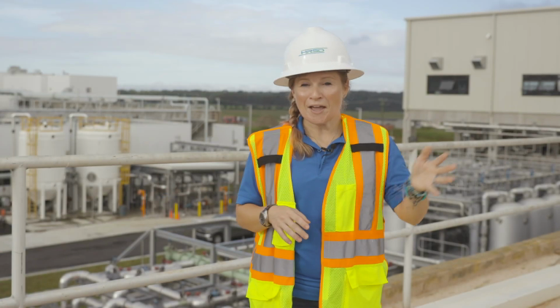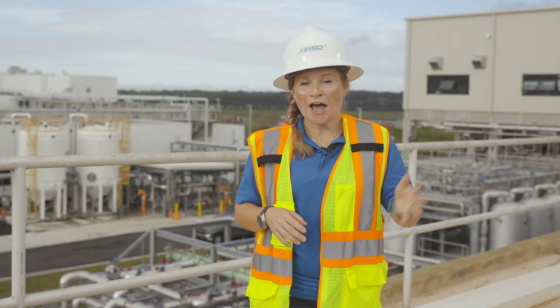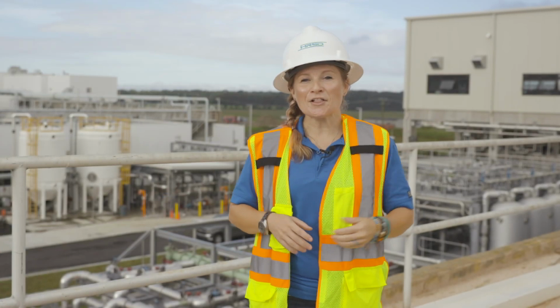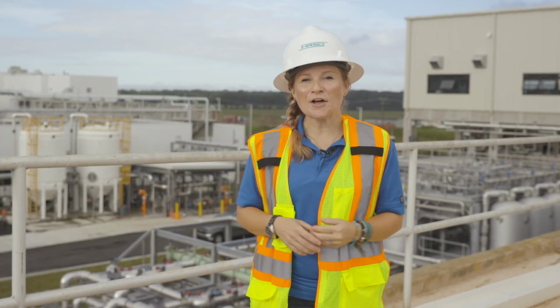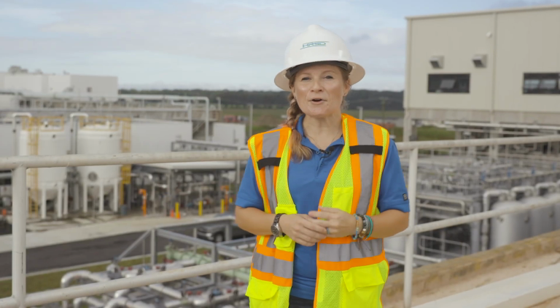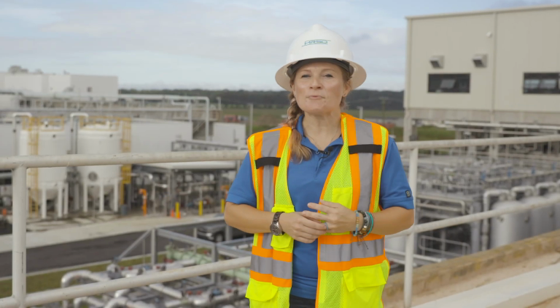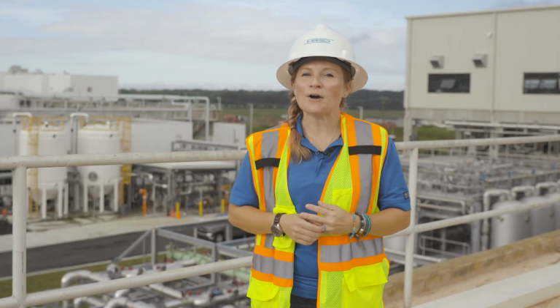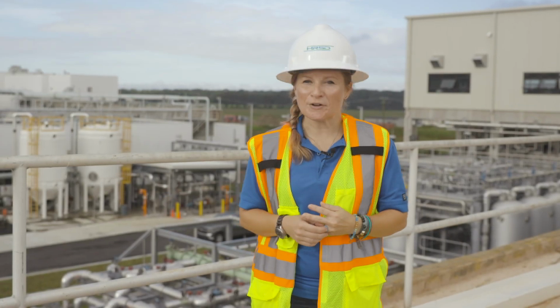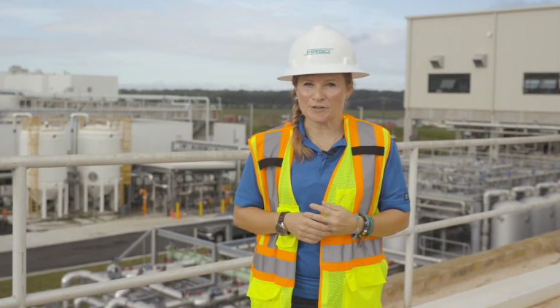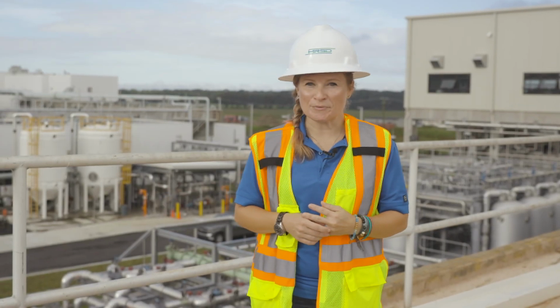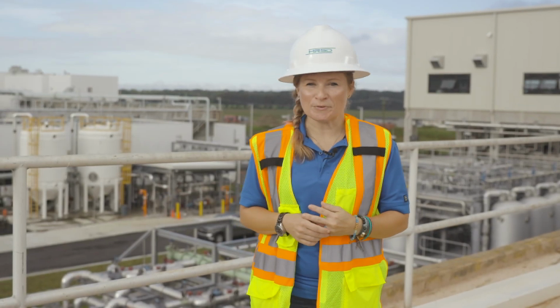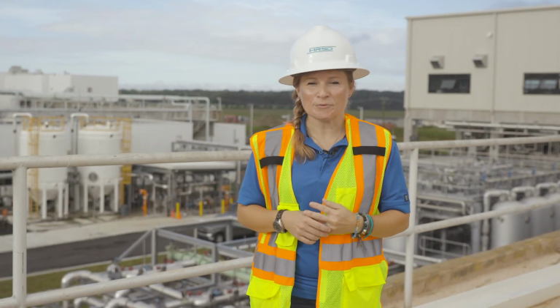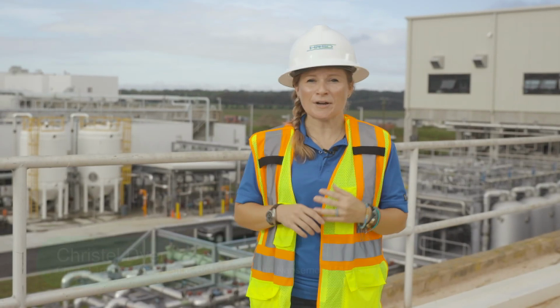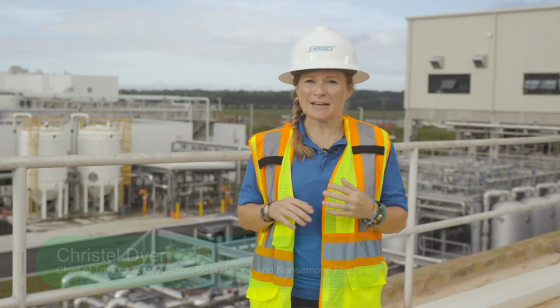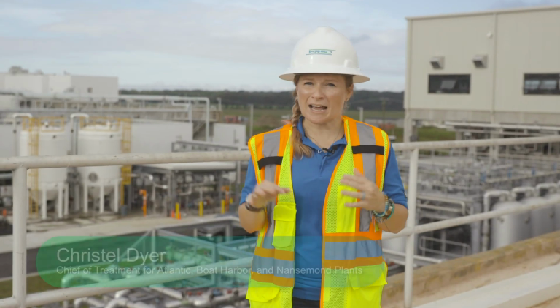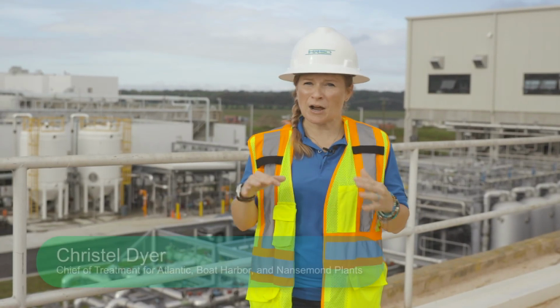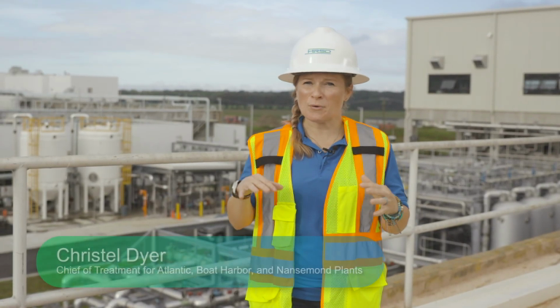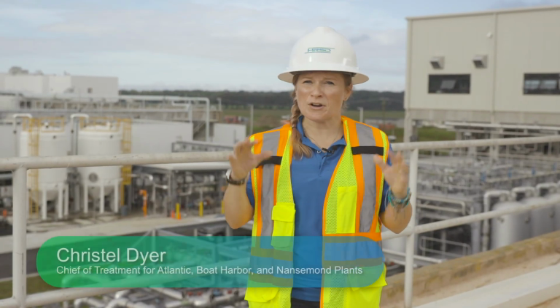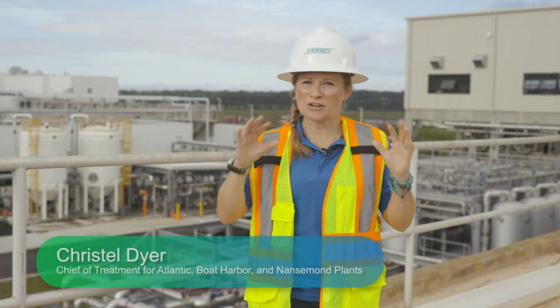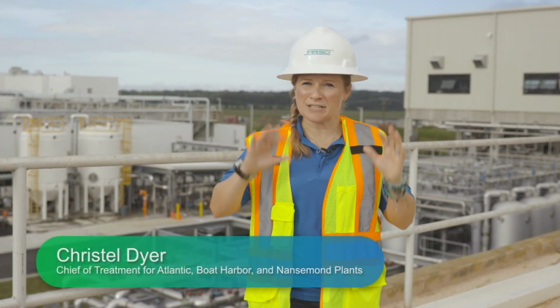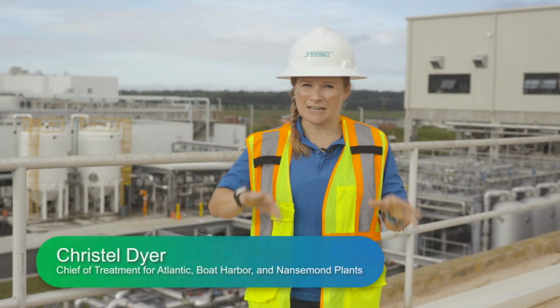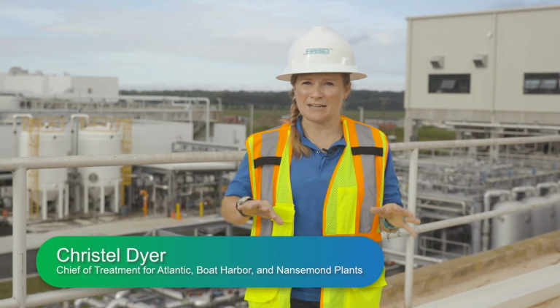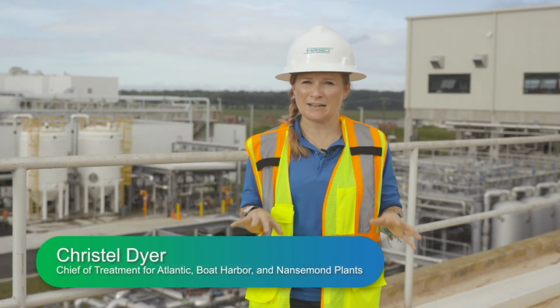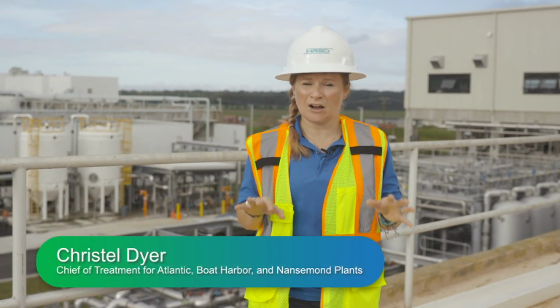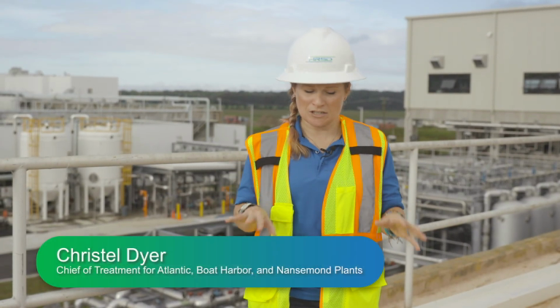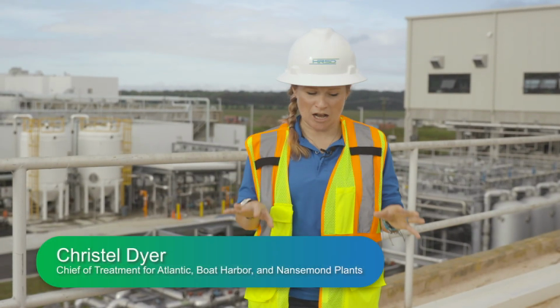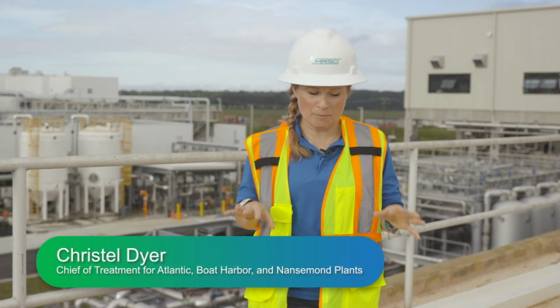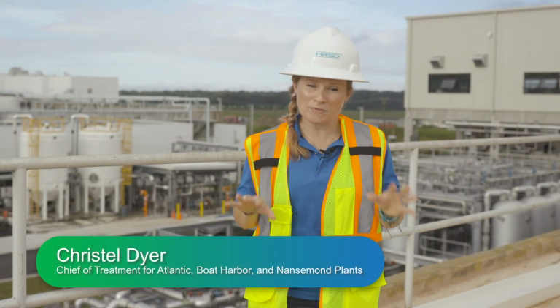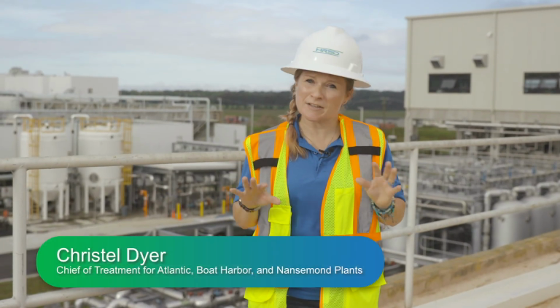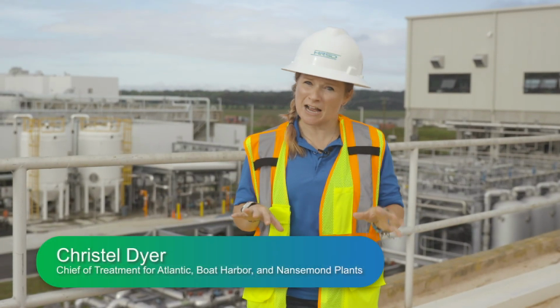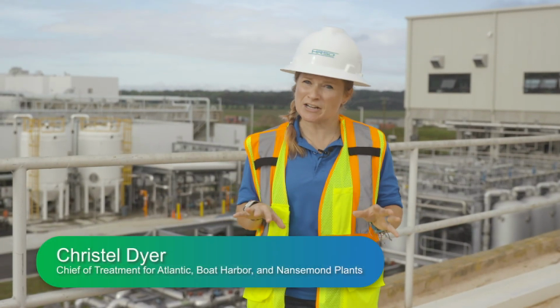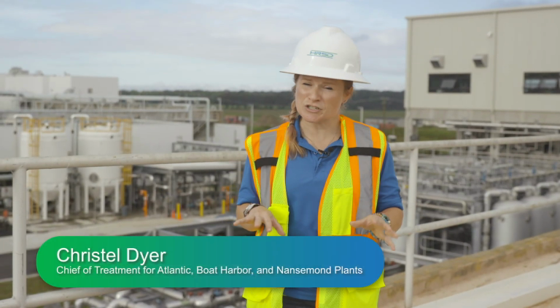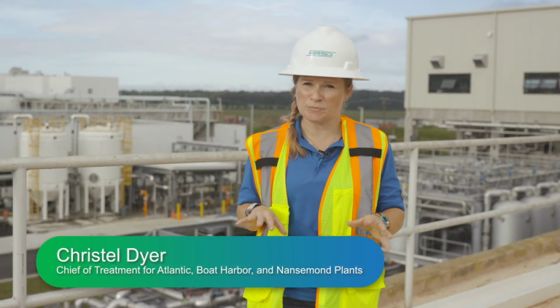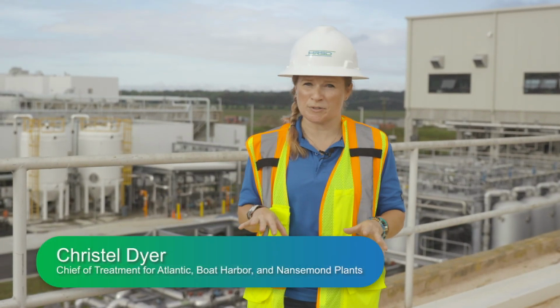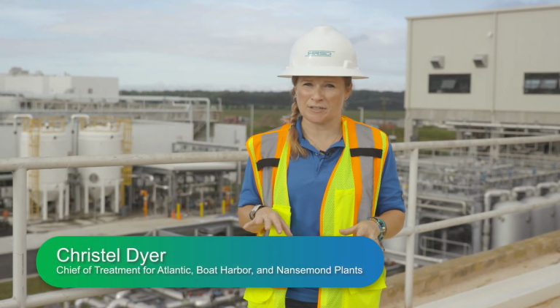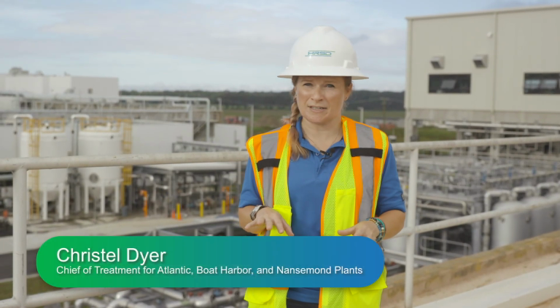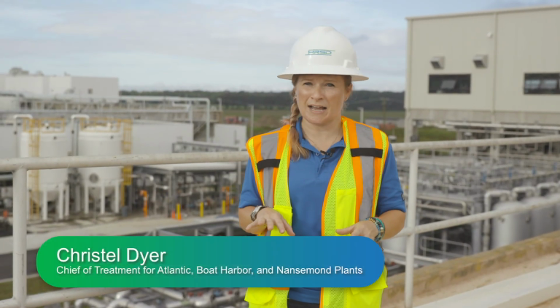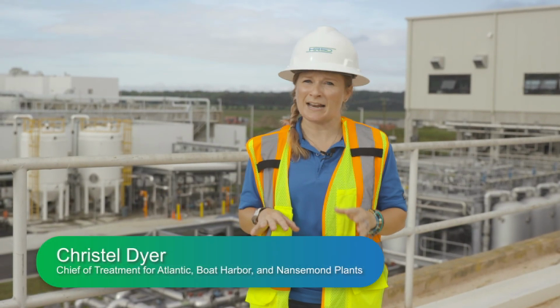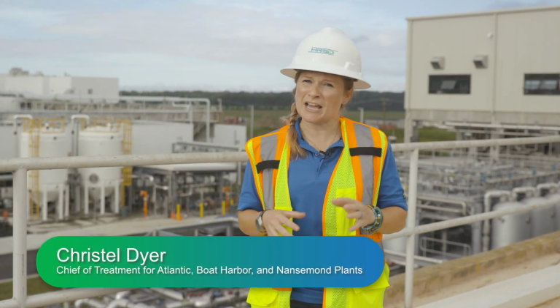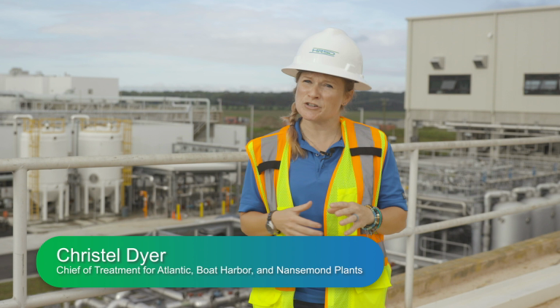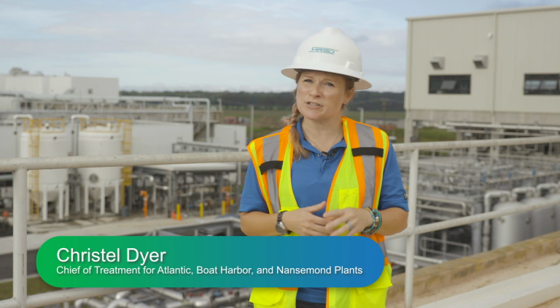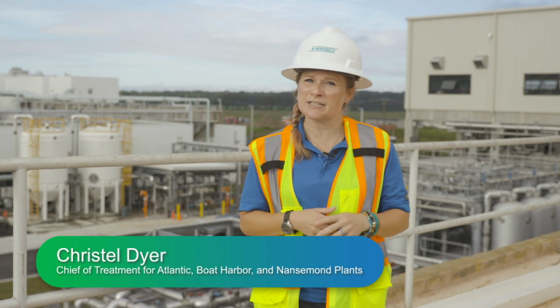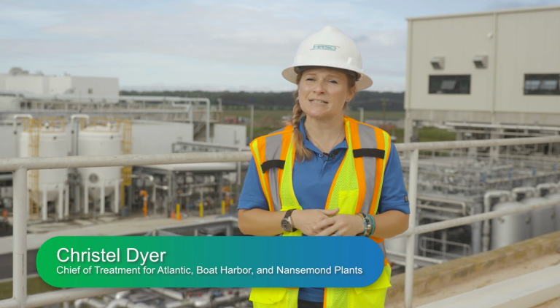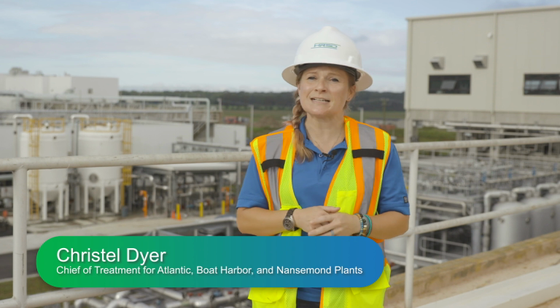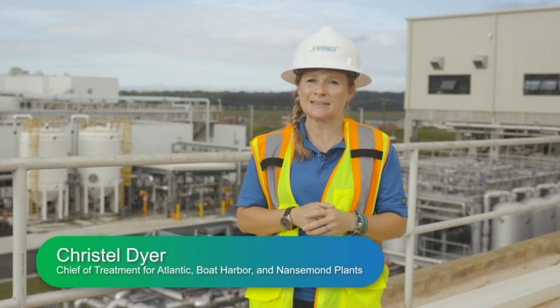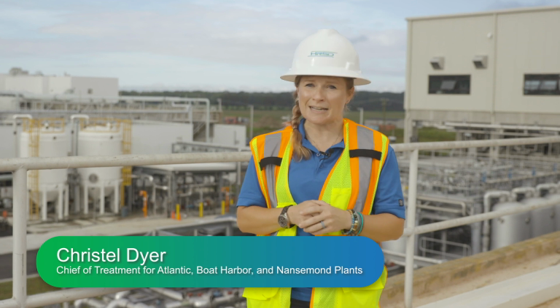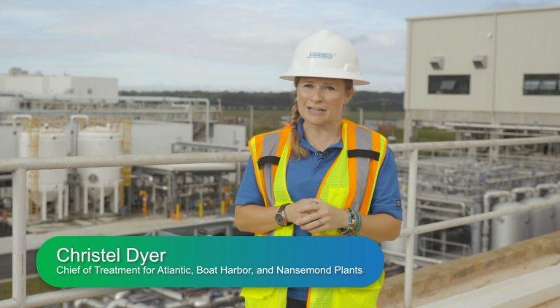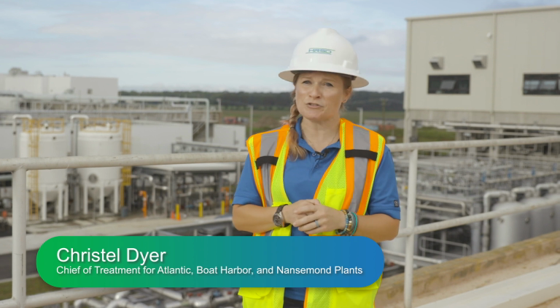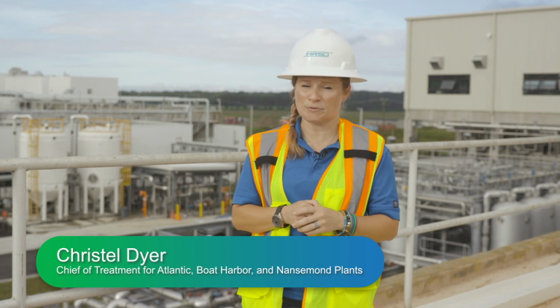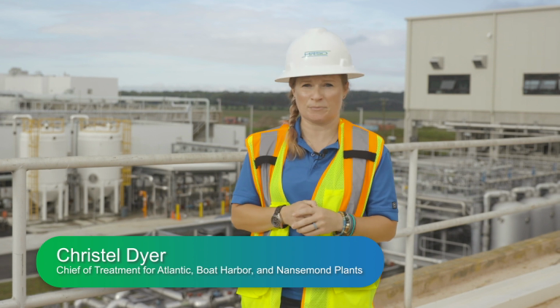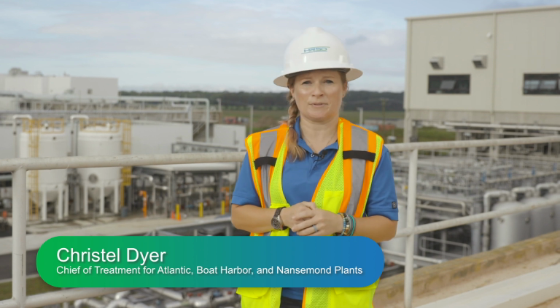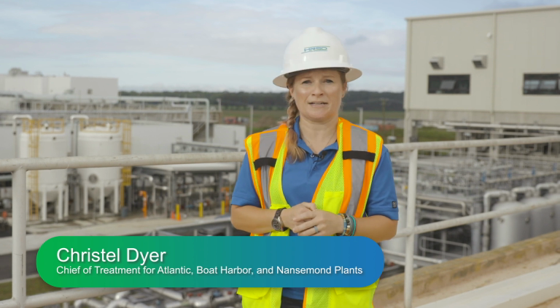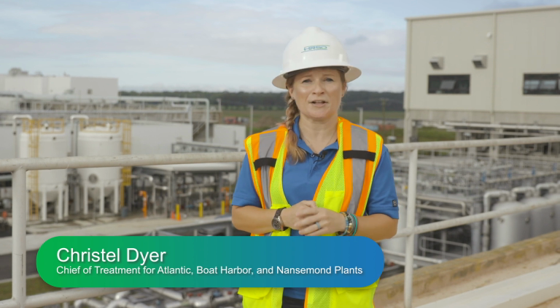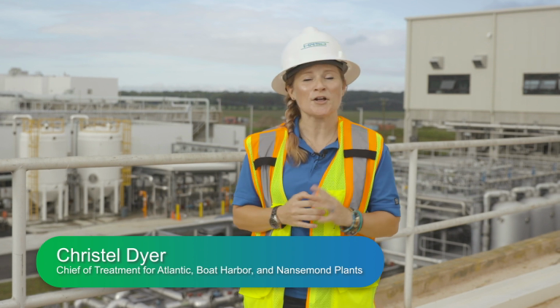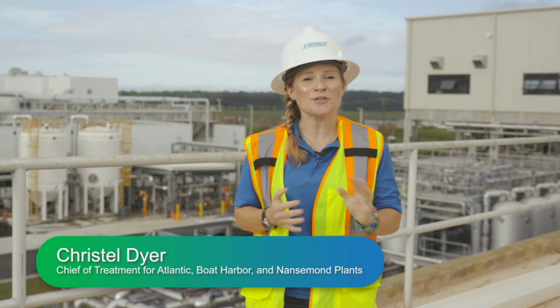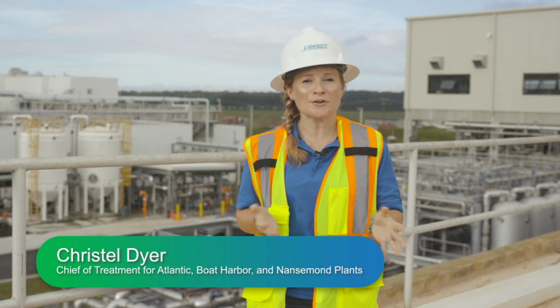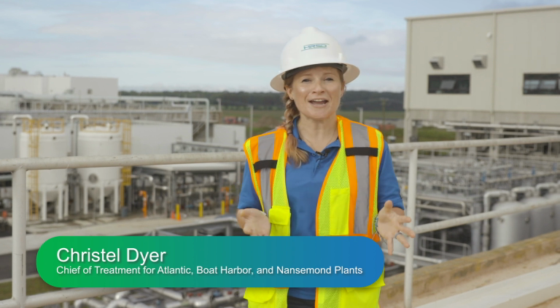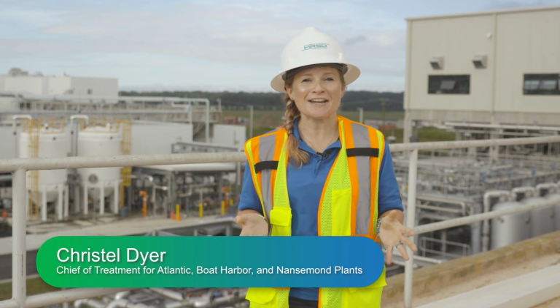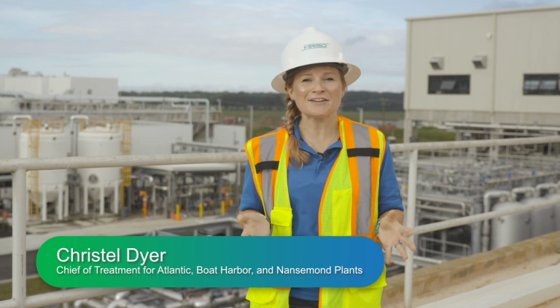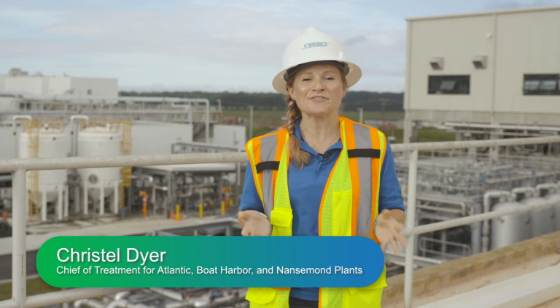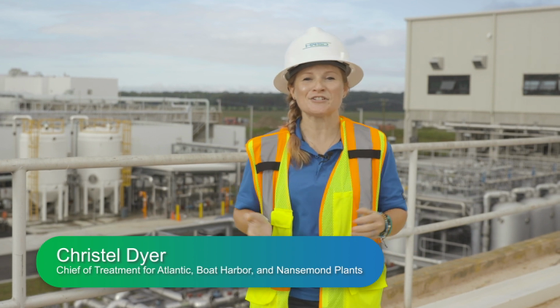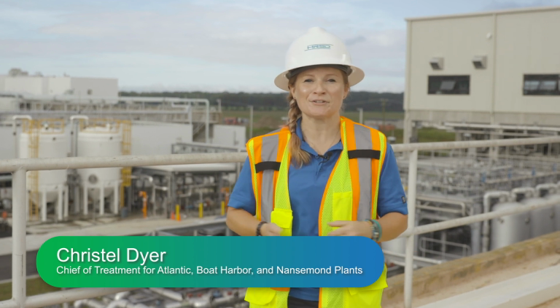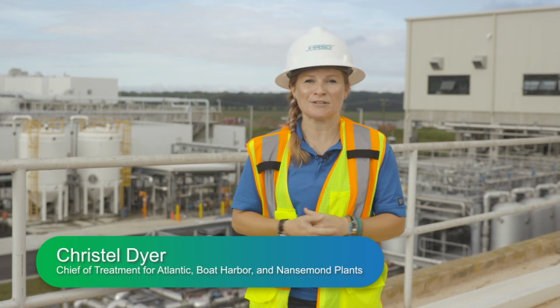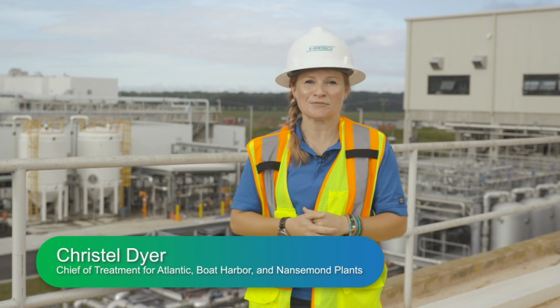Hello and welcome. Right now we are standing on top of the digester building at HRSD's Atlantic Treatment Plant located in Virginia Beach, Virginia.